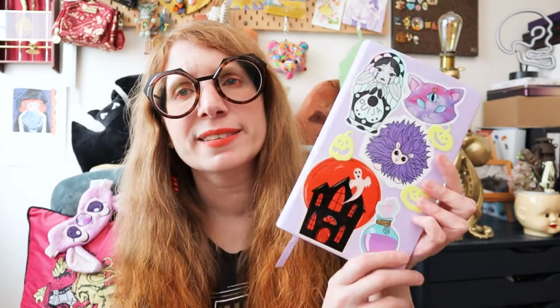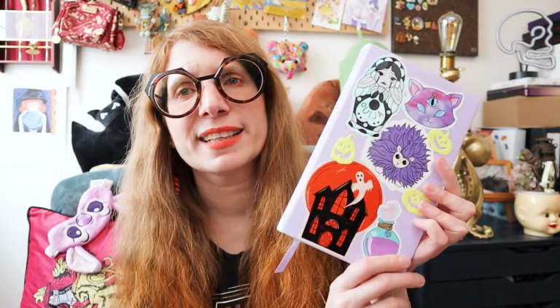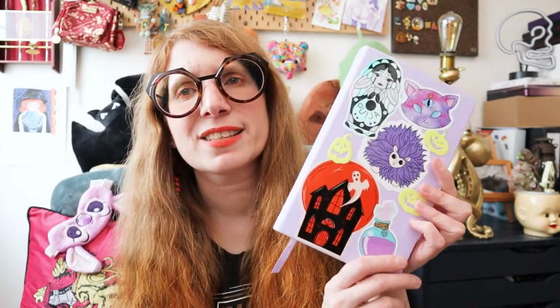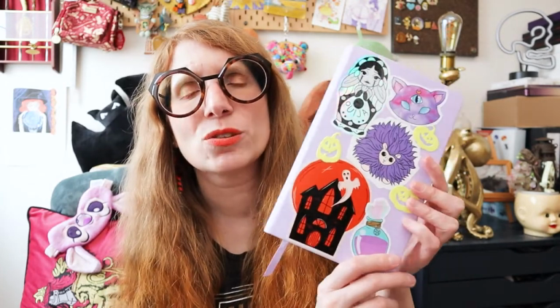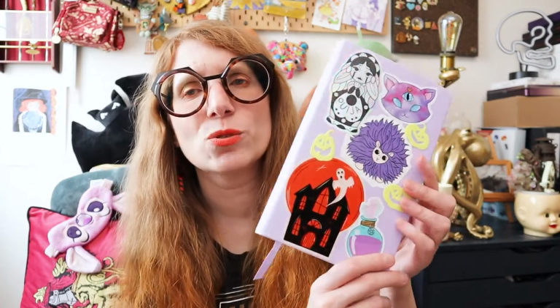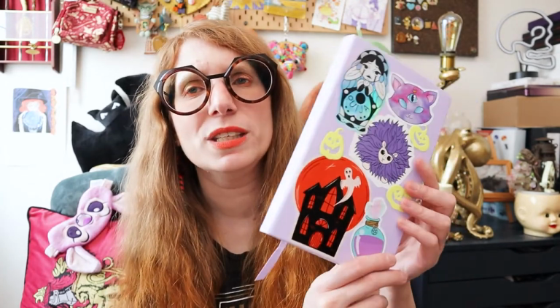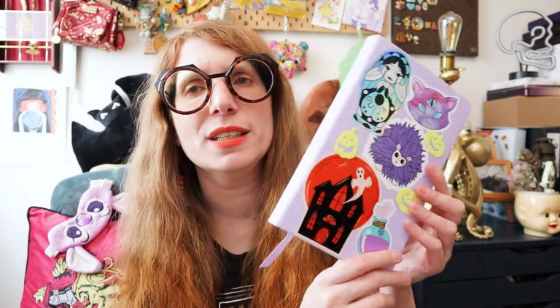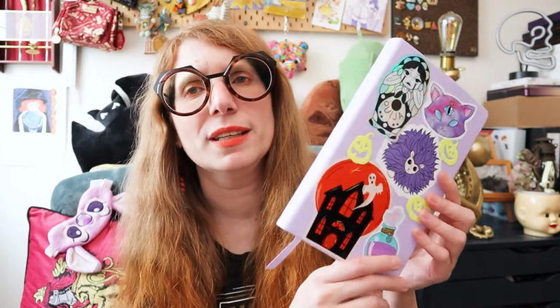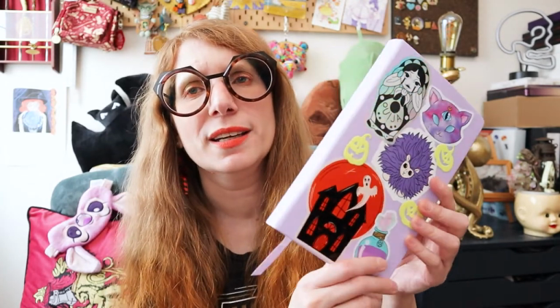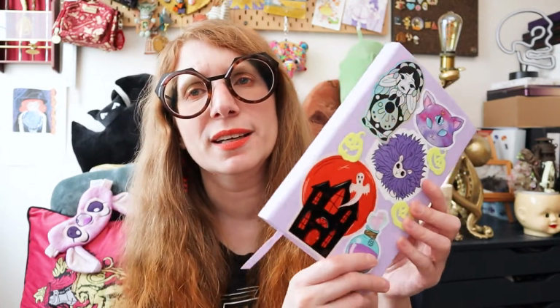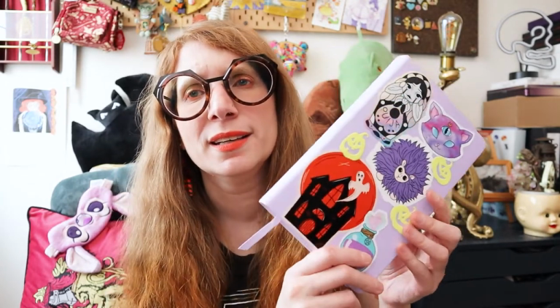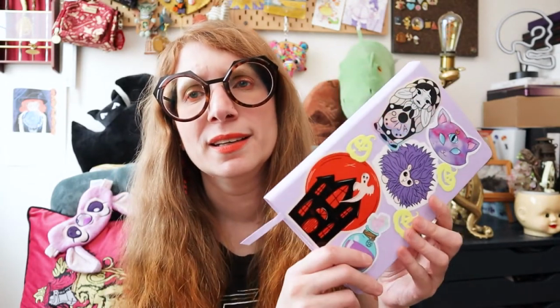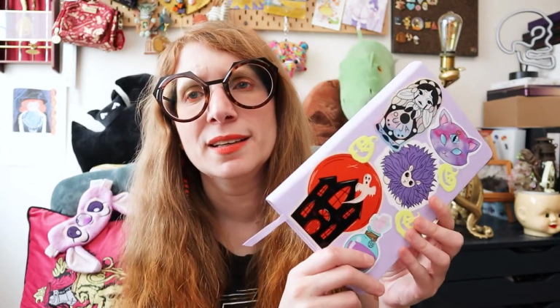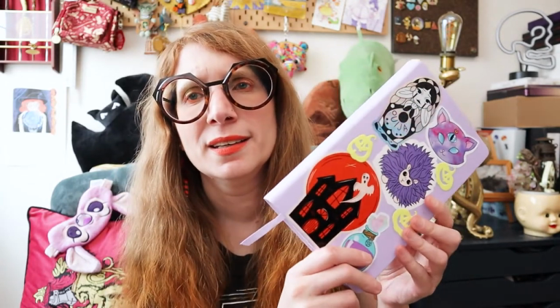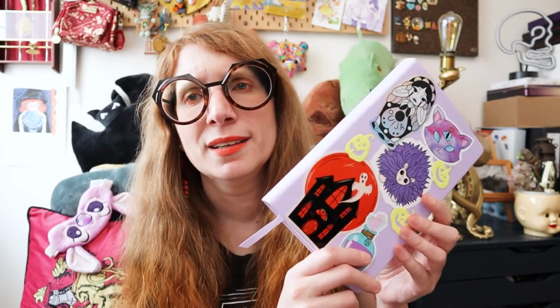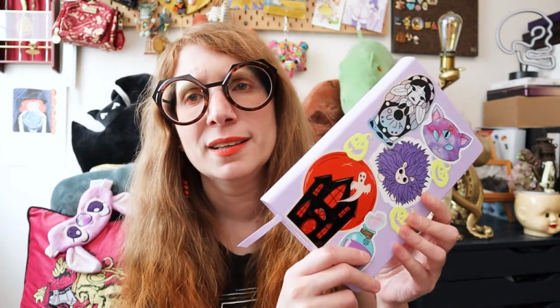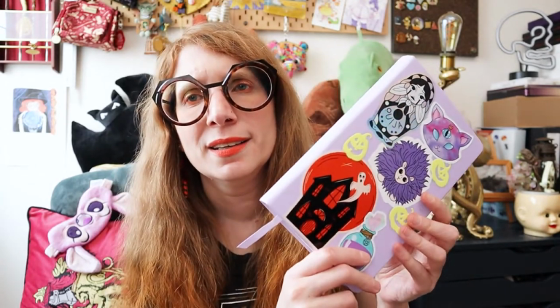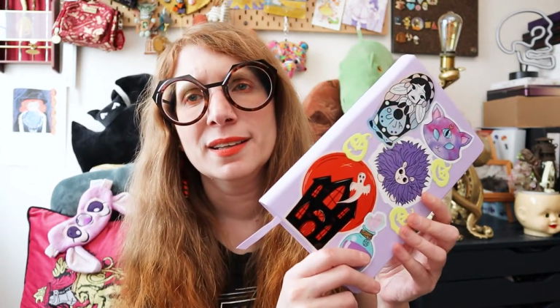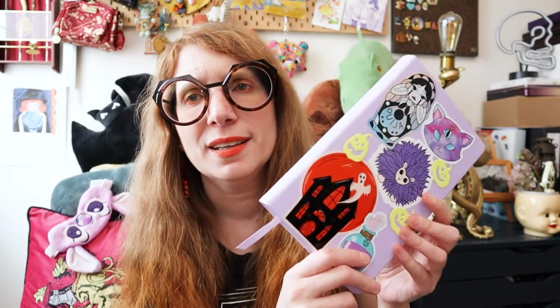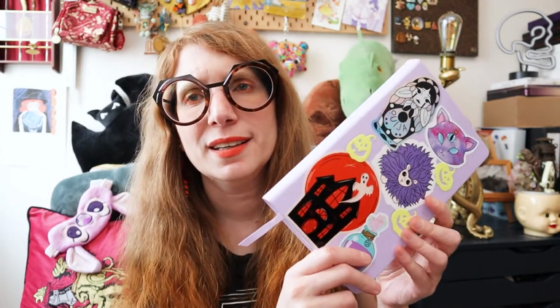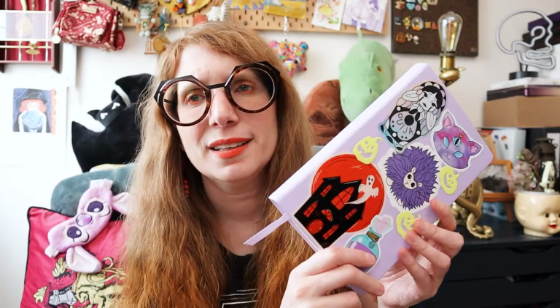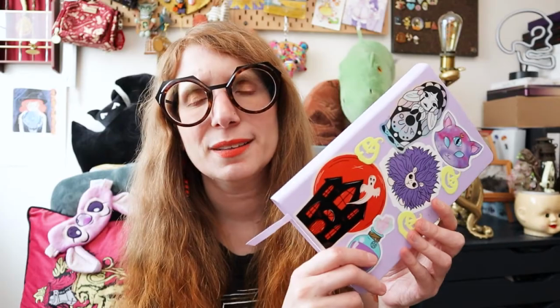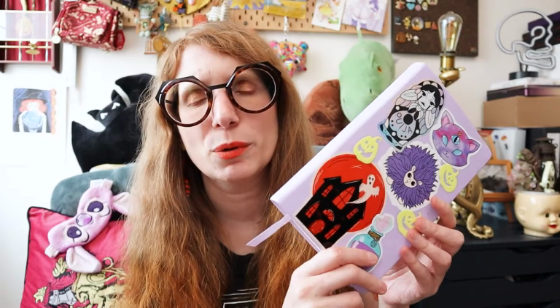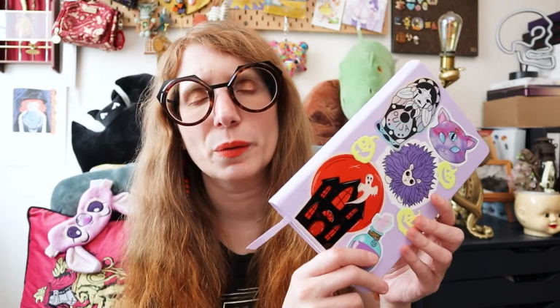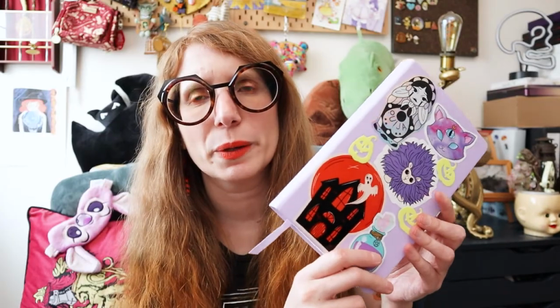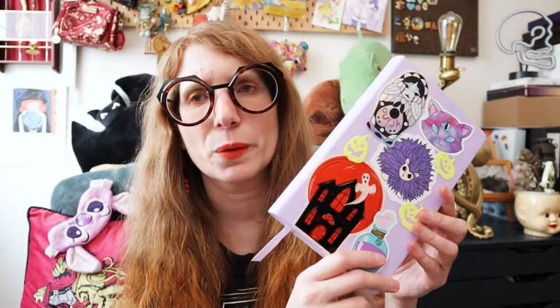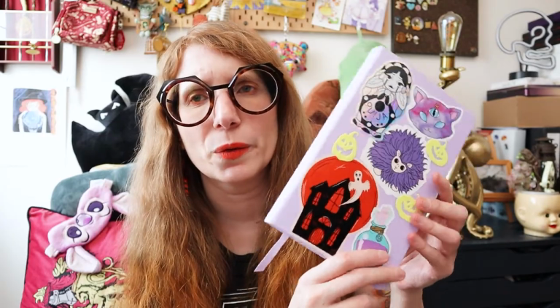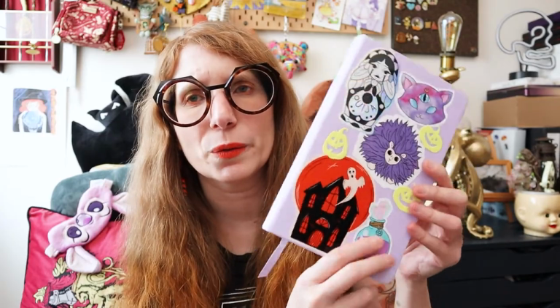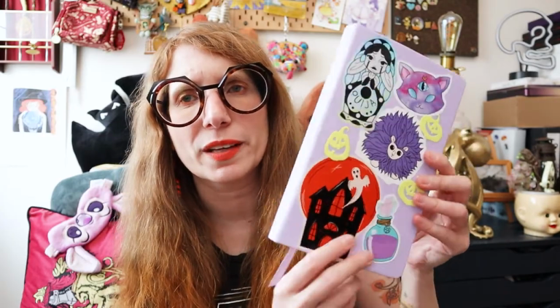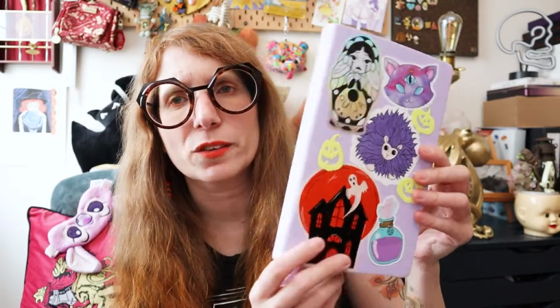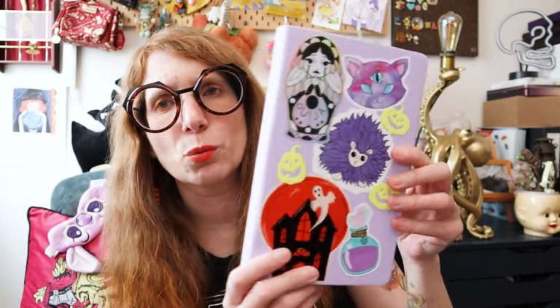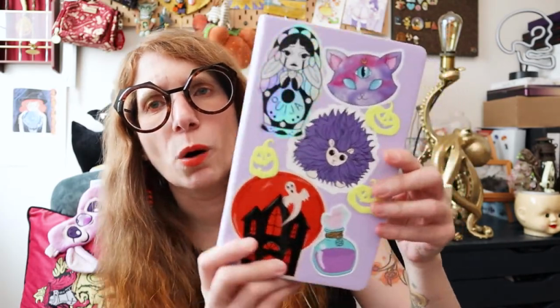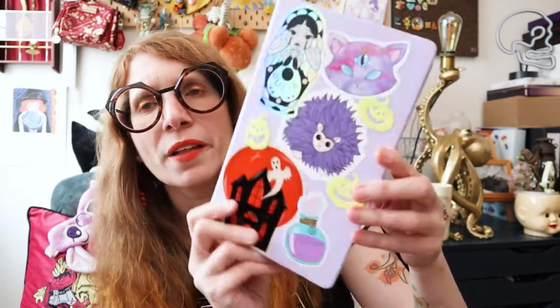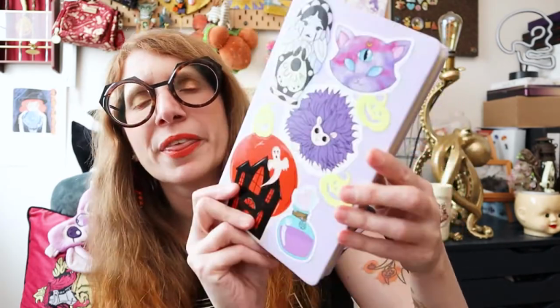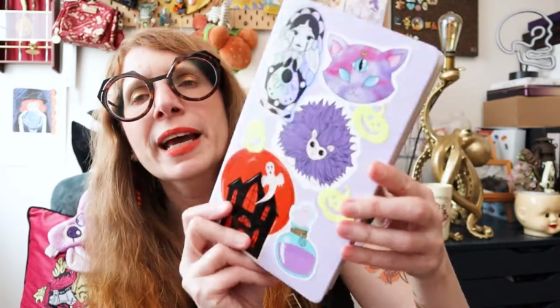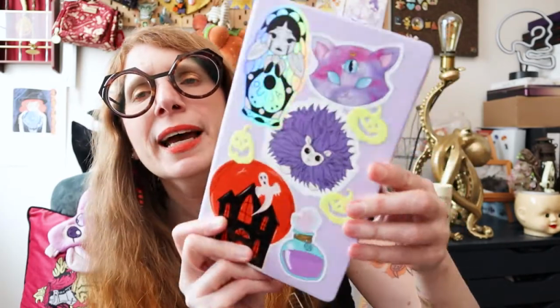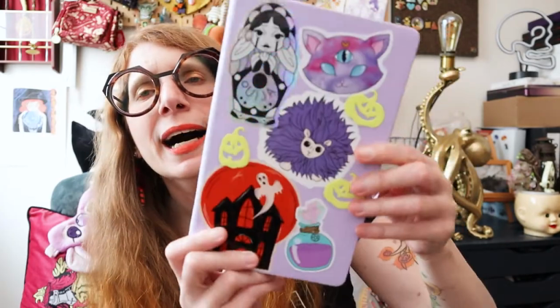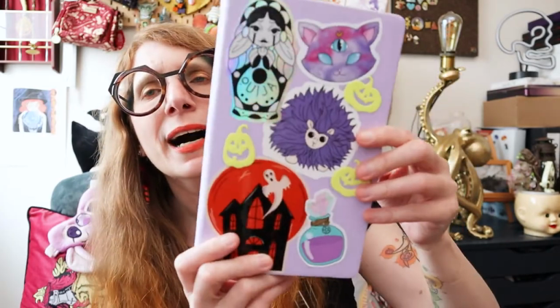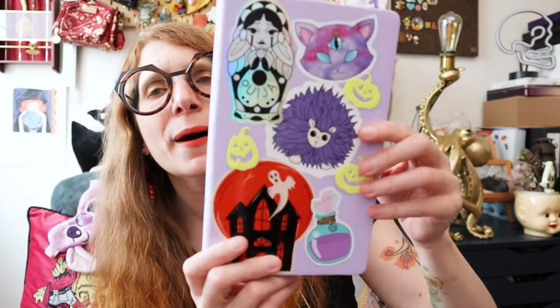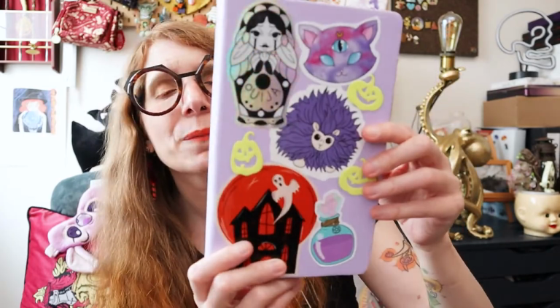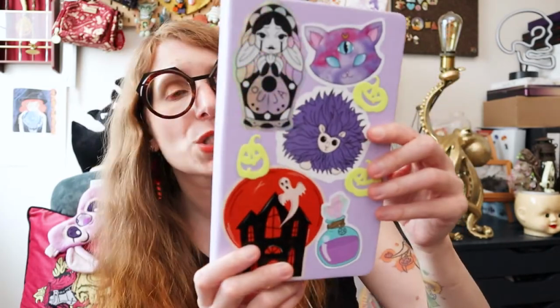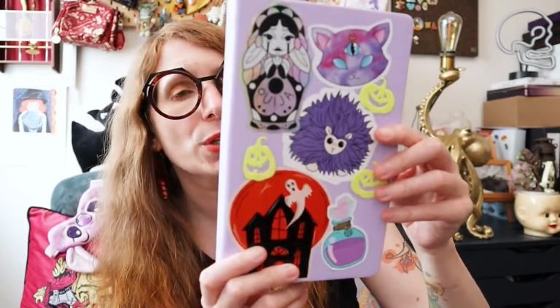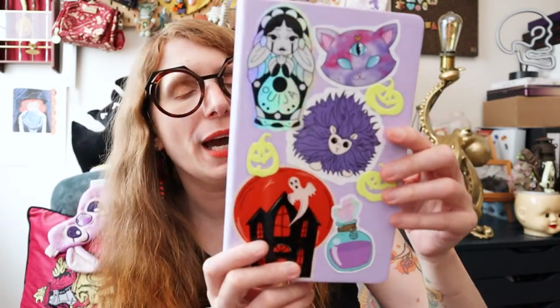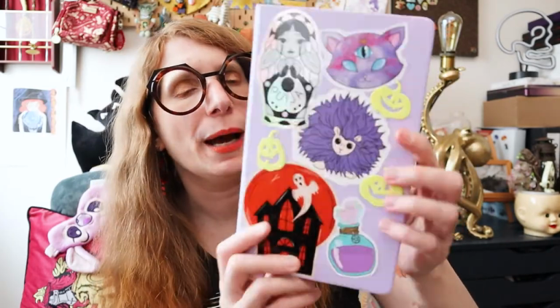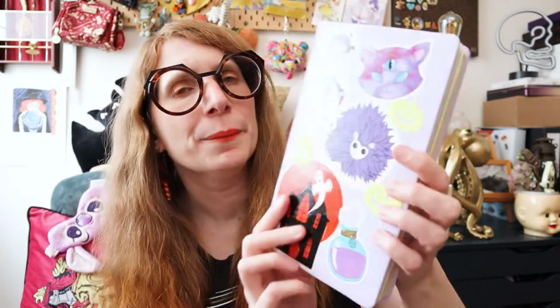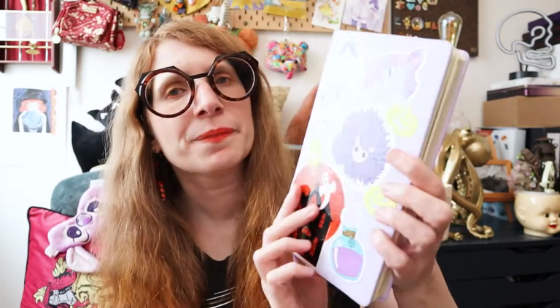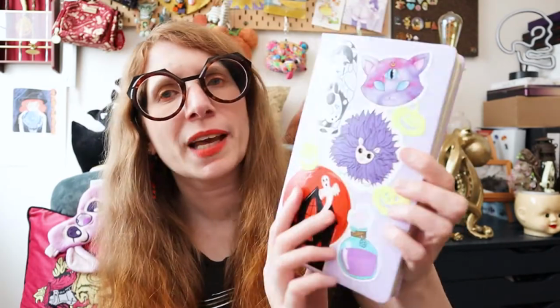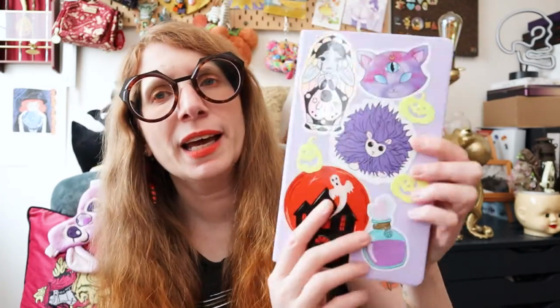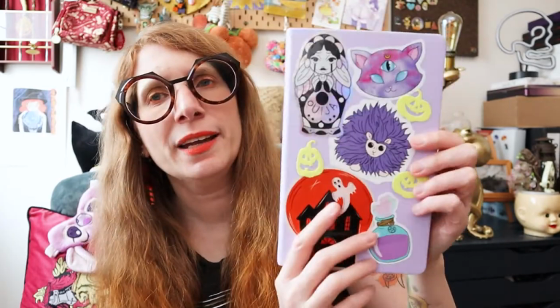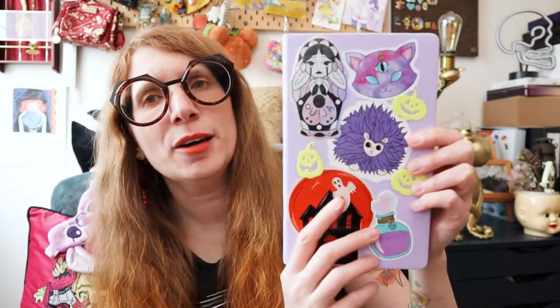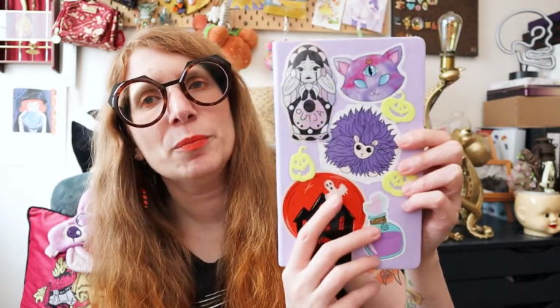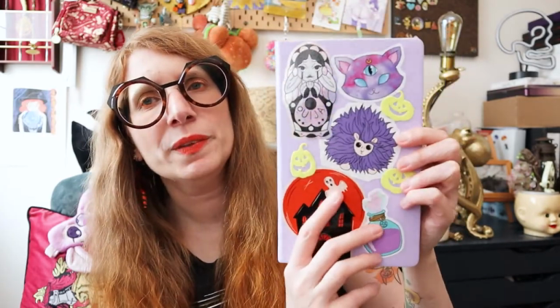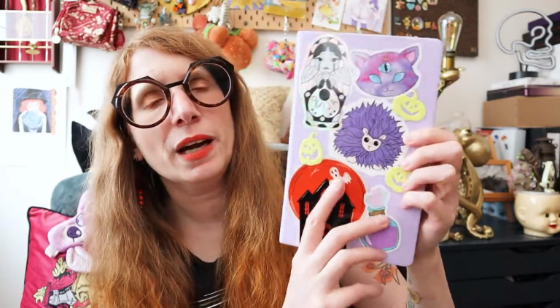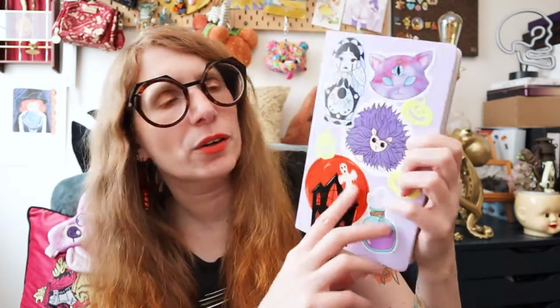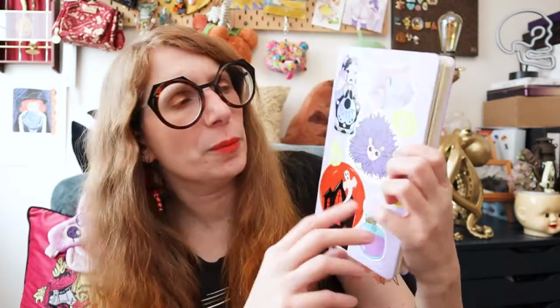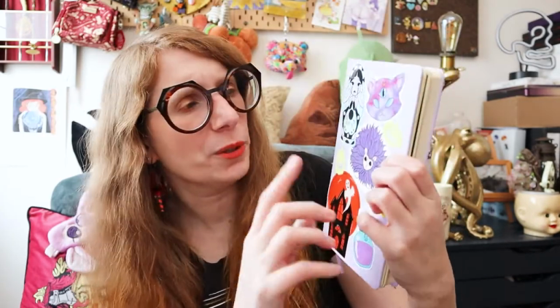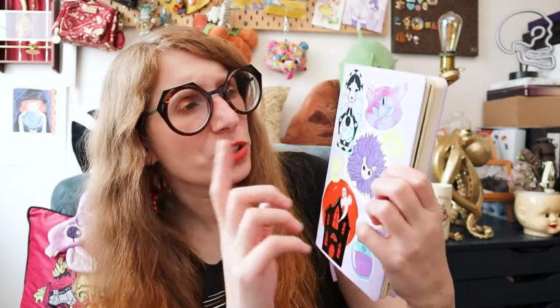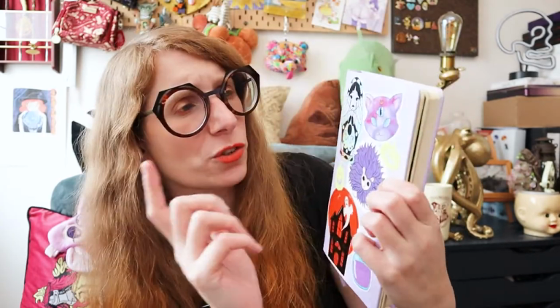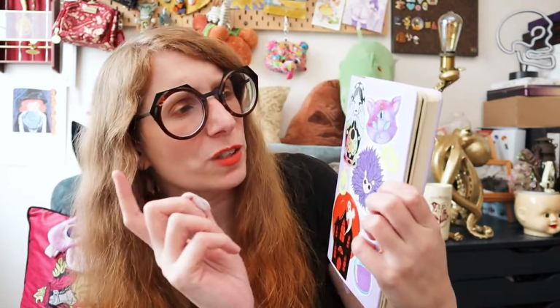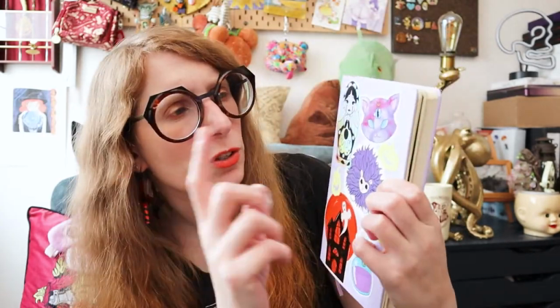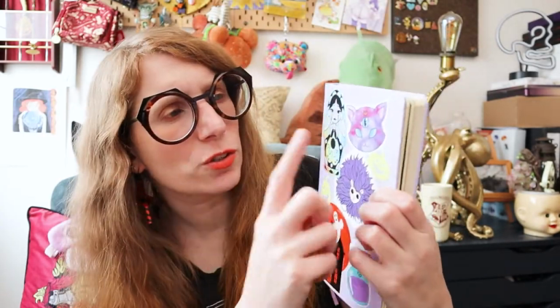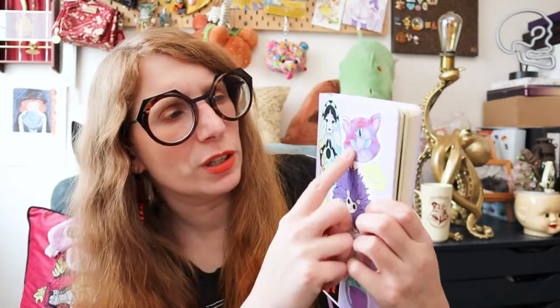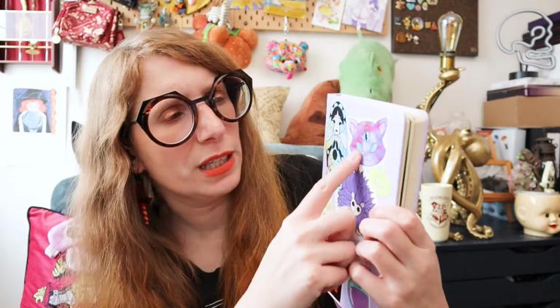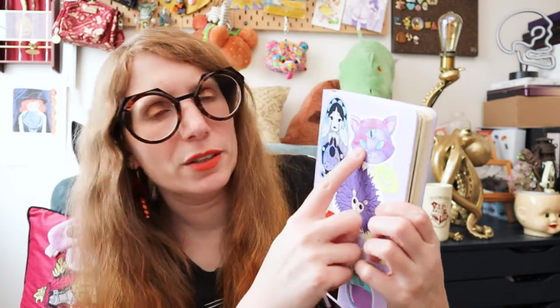My favorite, favorite sketchbook, the Maruman Gliffy, is kind of hard to get right now — thanks to, well, we all know thanks to what. And yeah, I got a bunch of stickers on here.